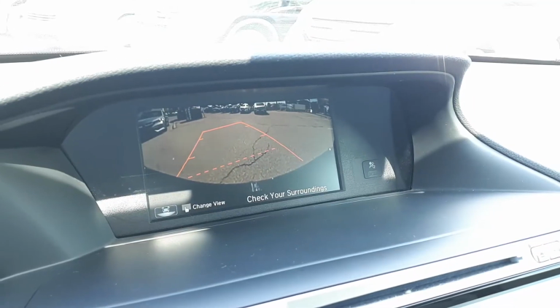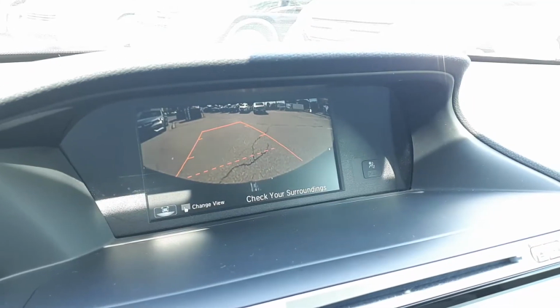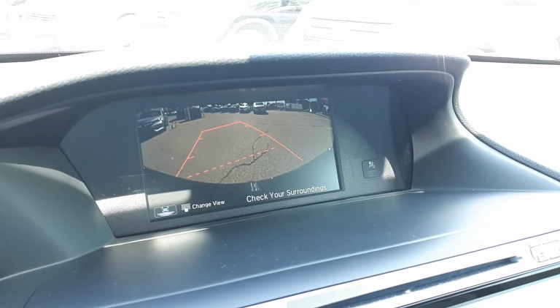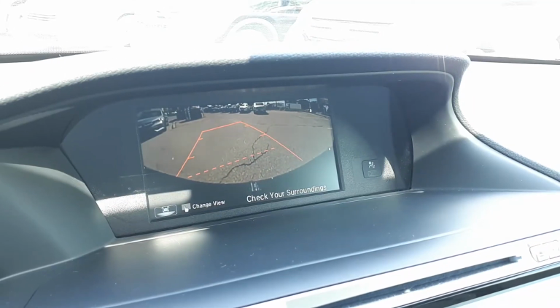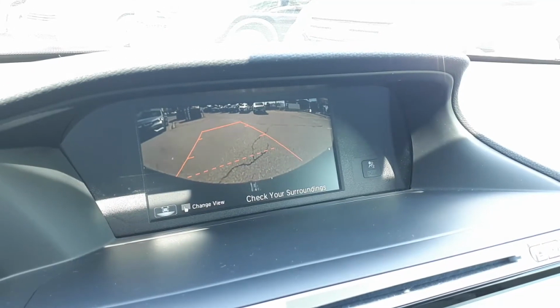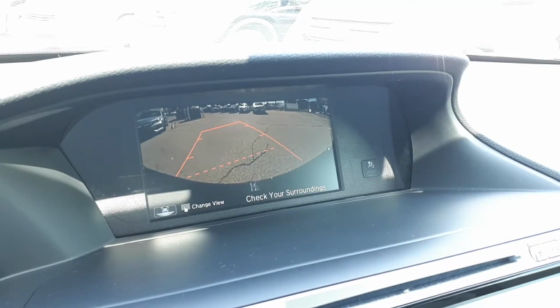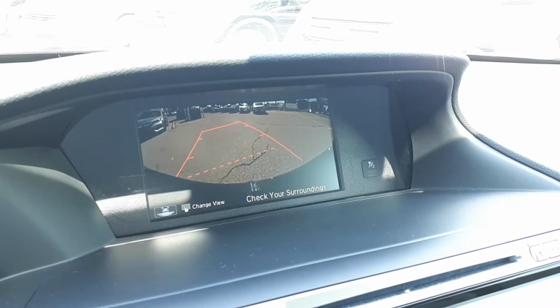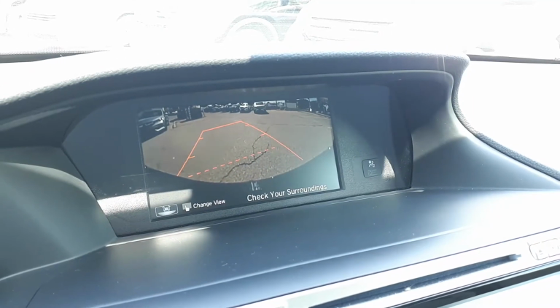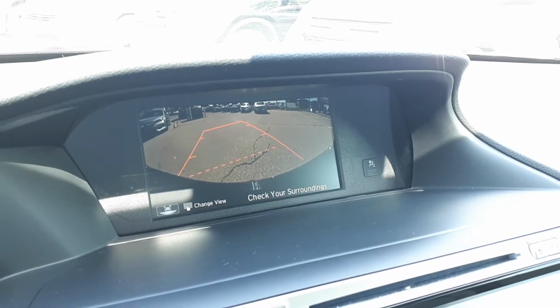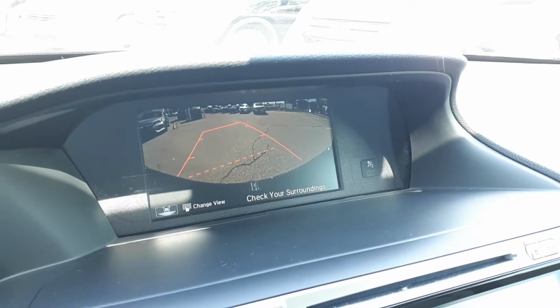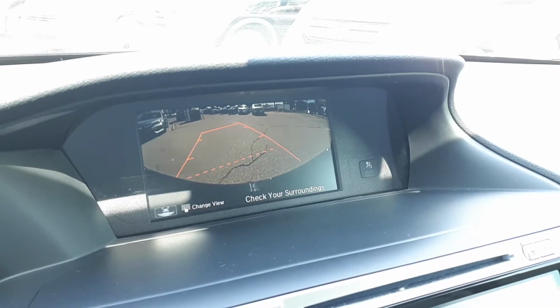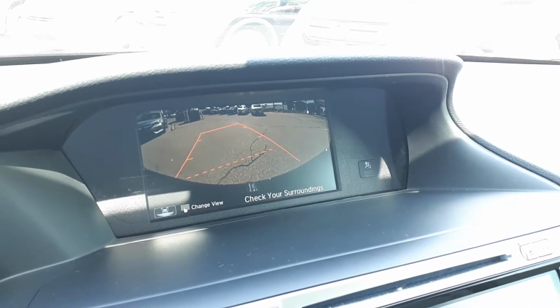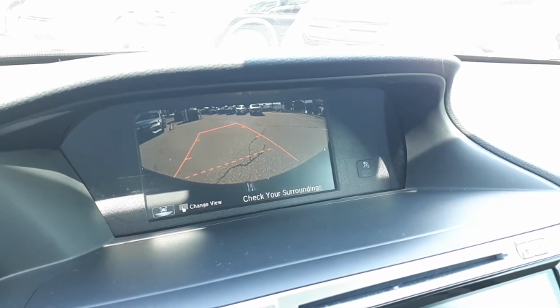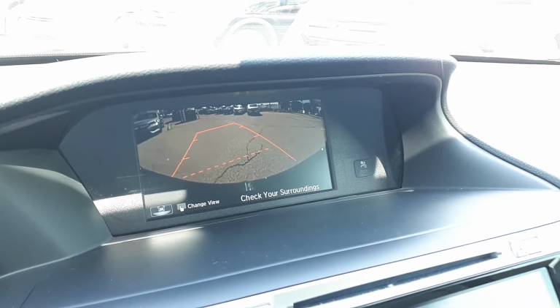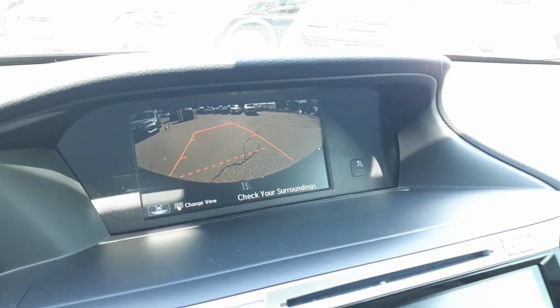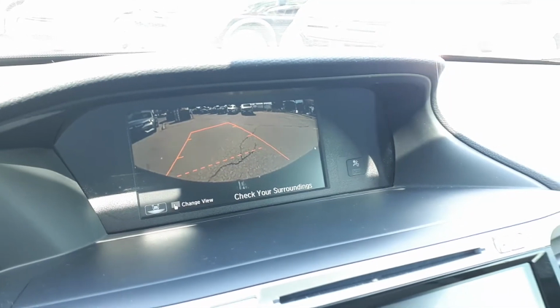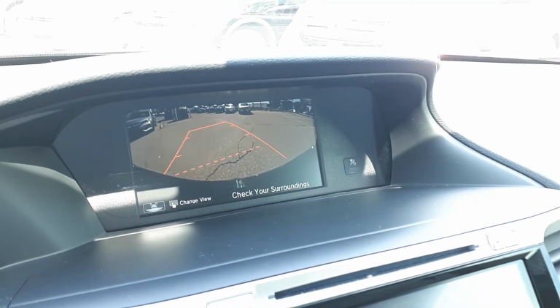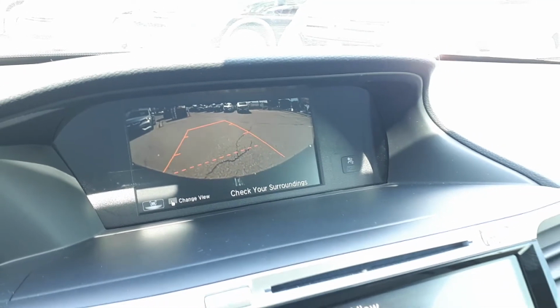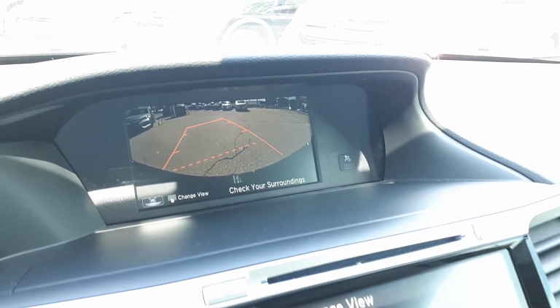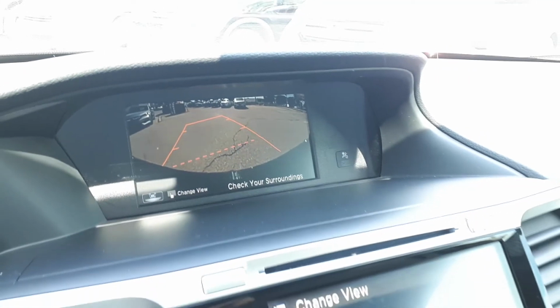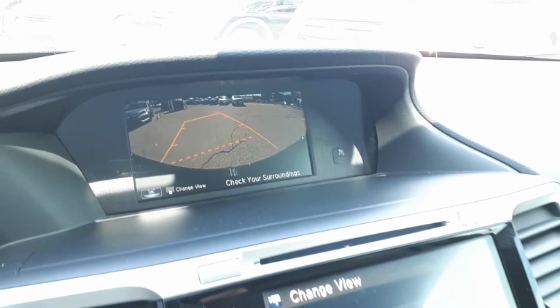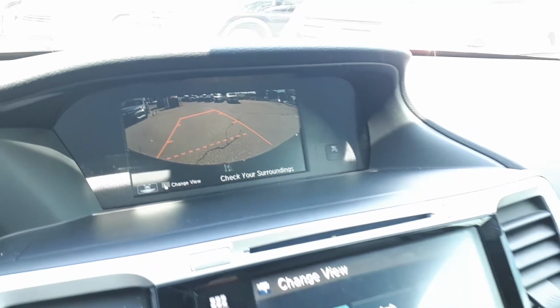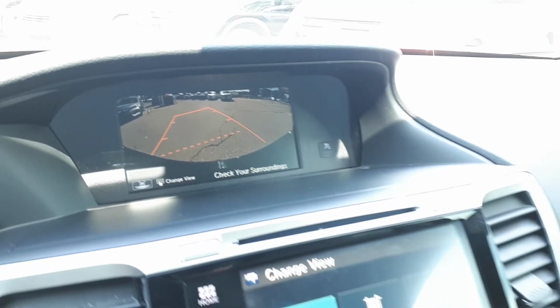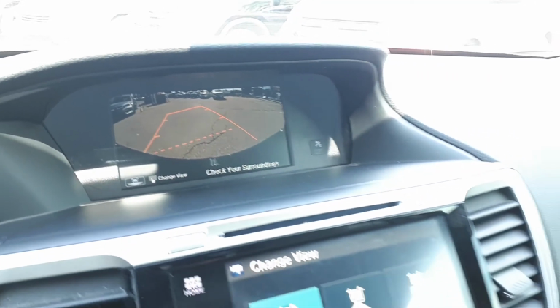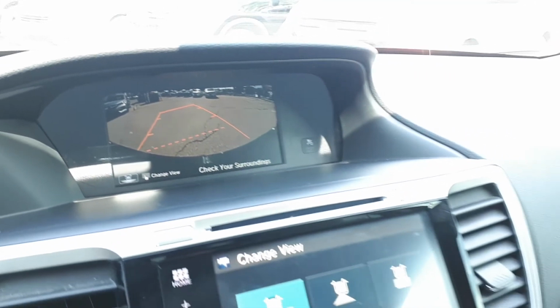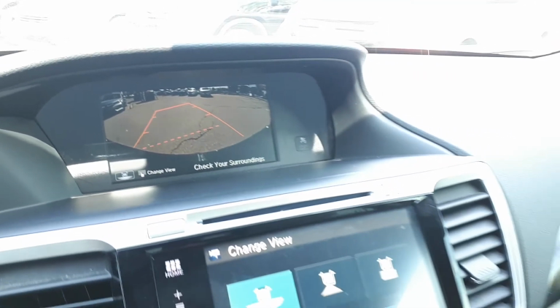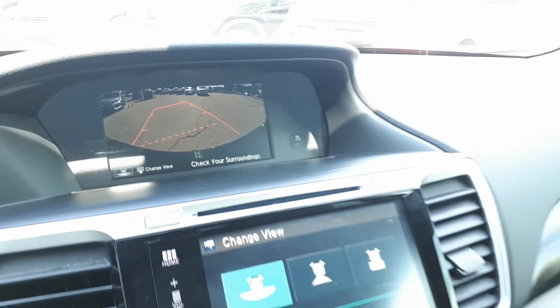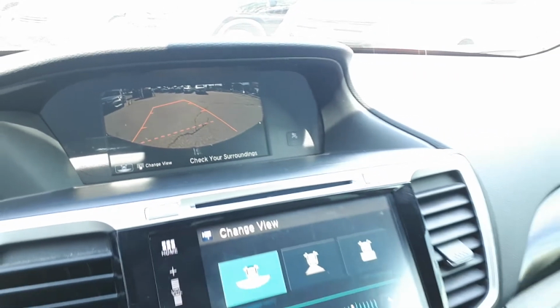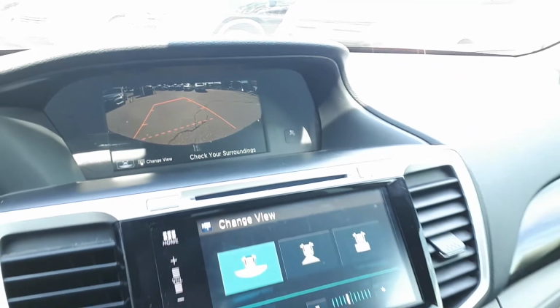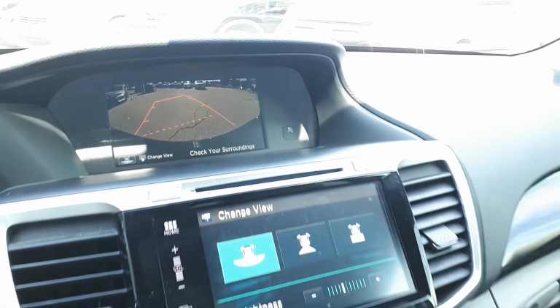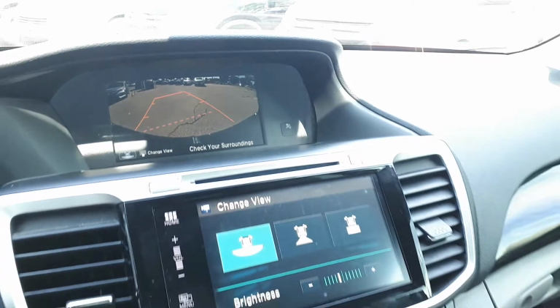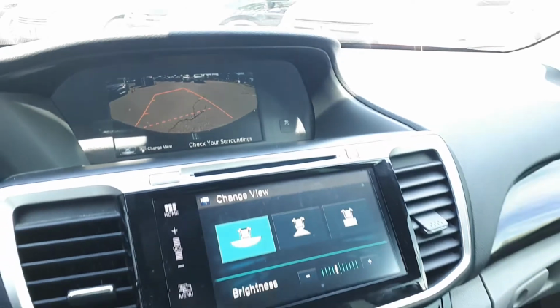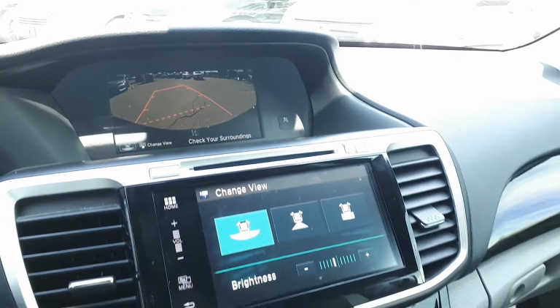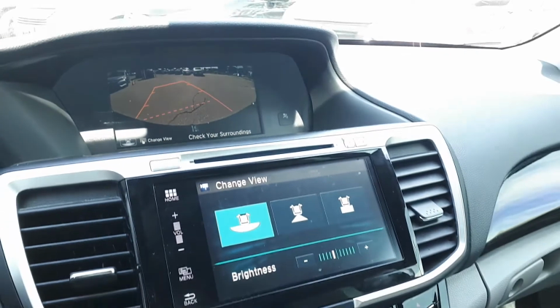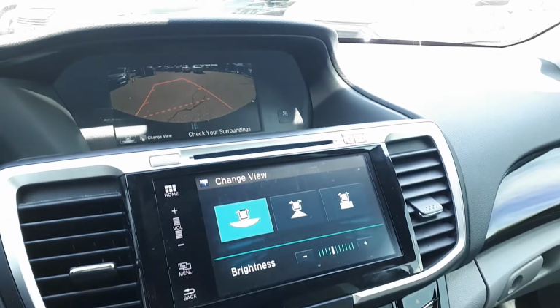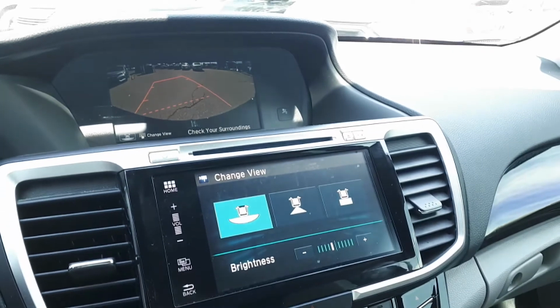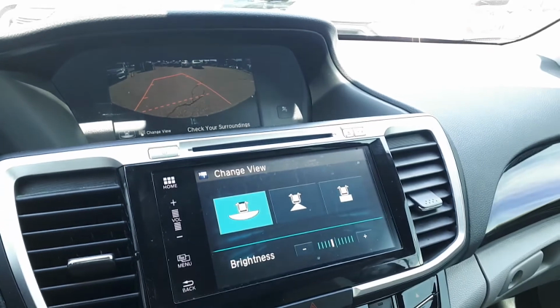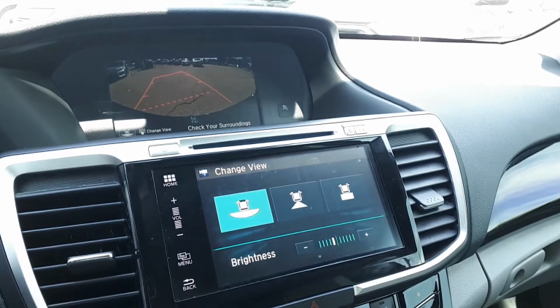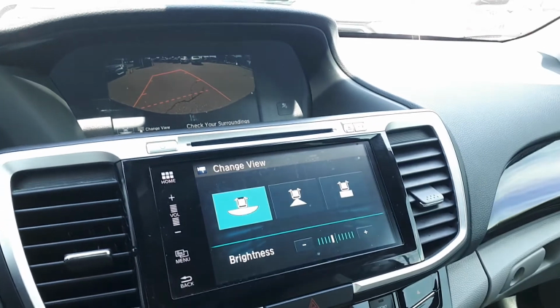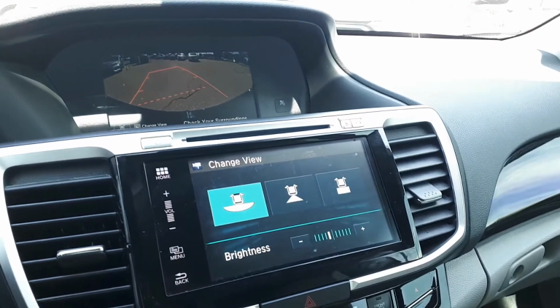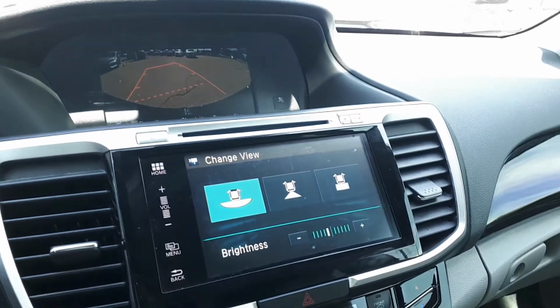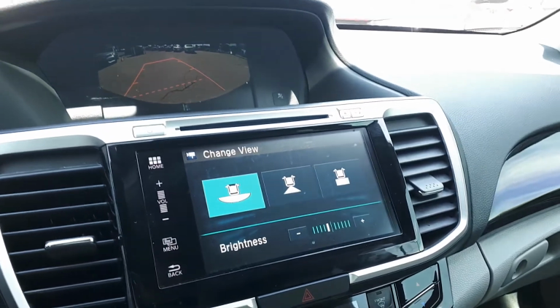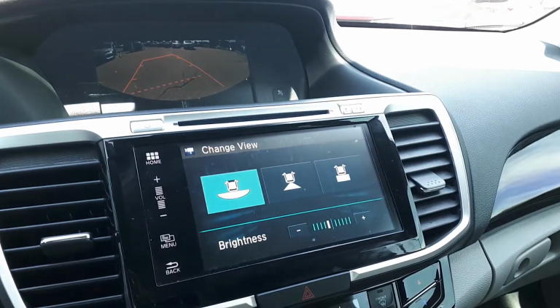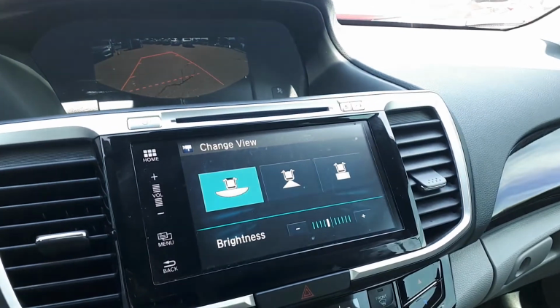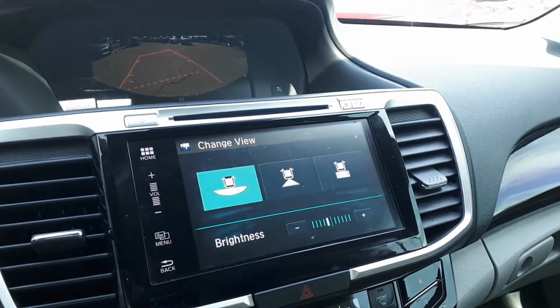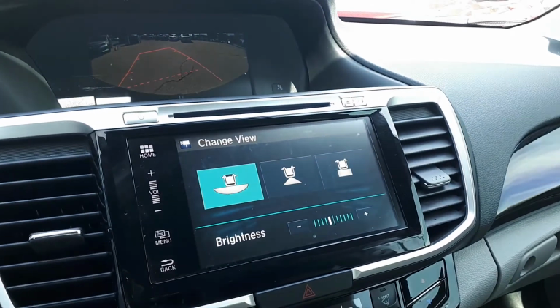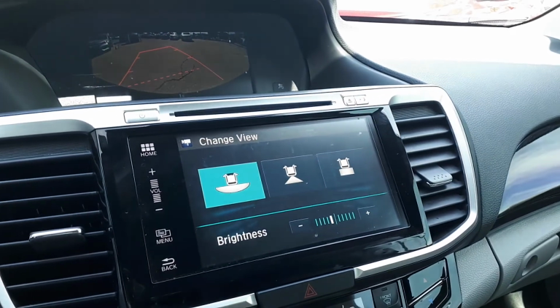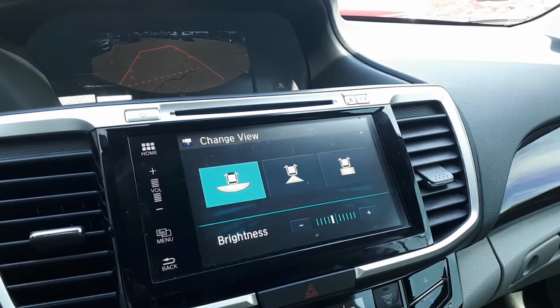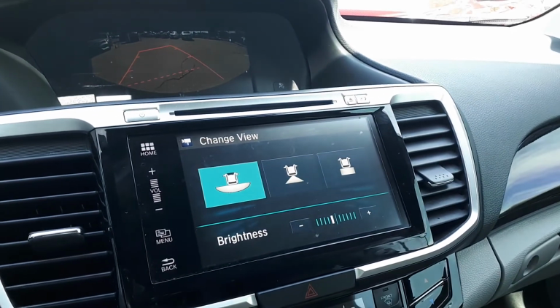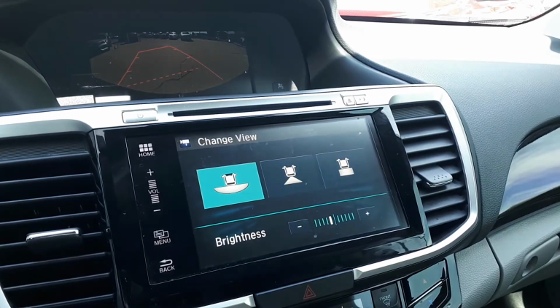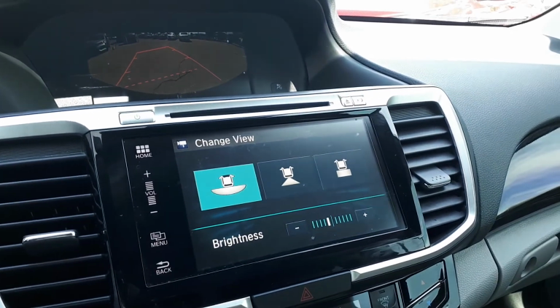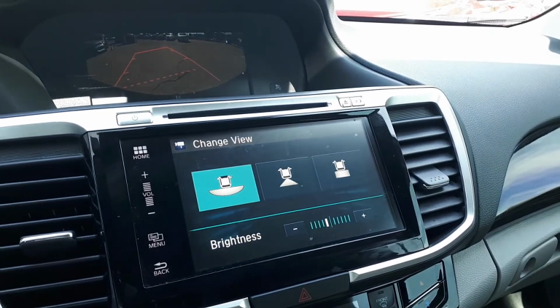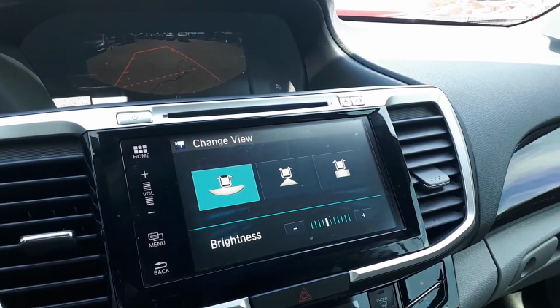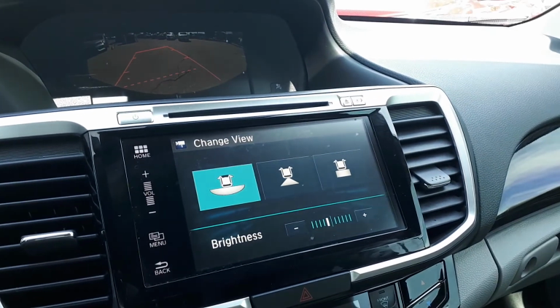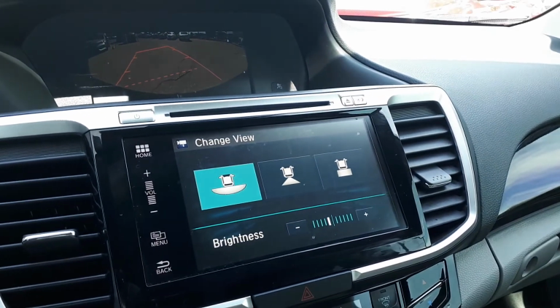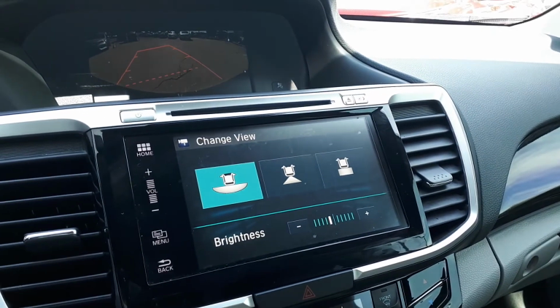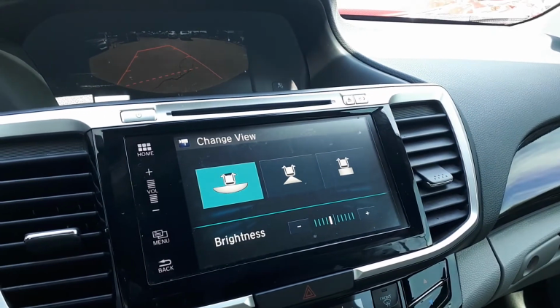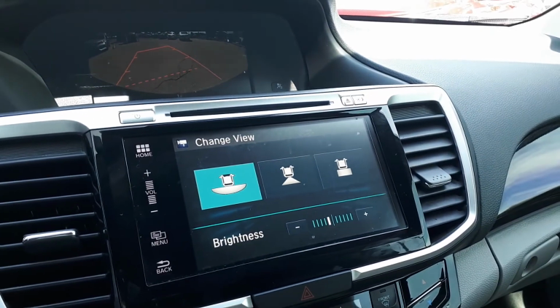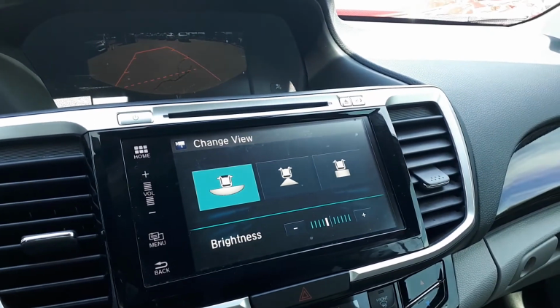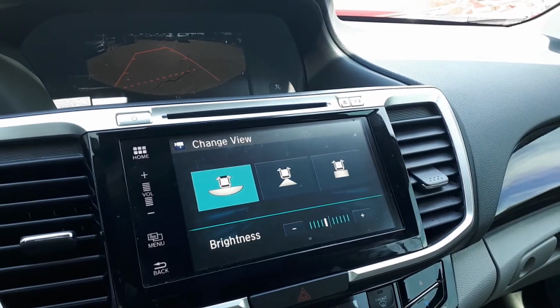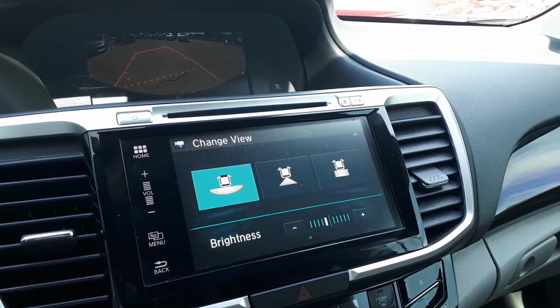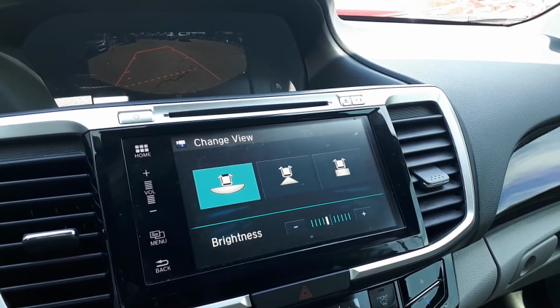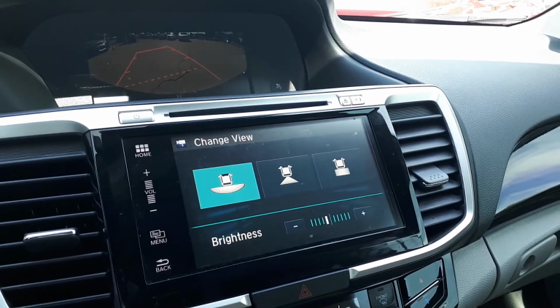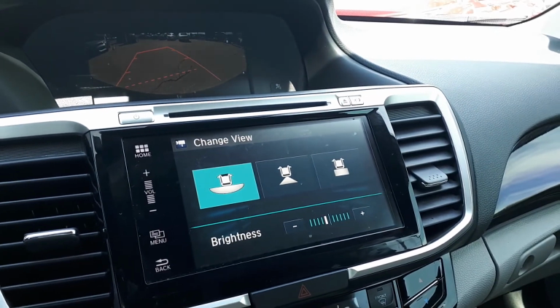It also has a built-in back-up camera with three different viewing modes: wide, normal and top-down view.